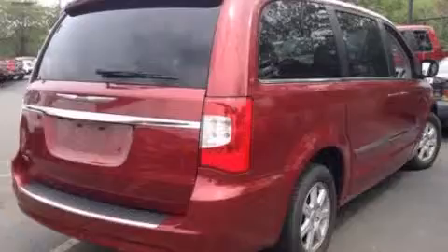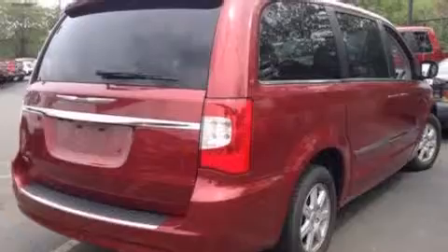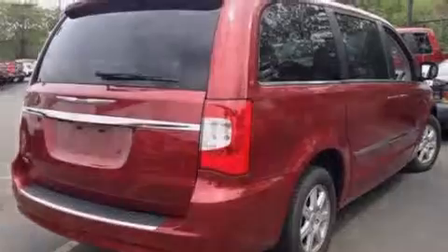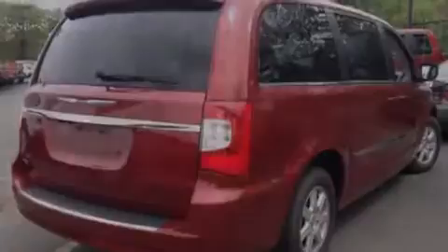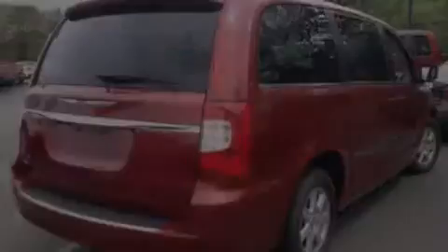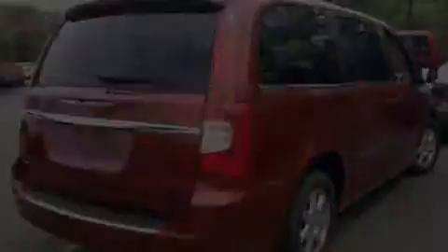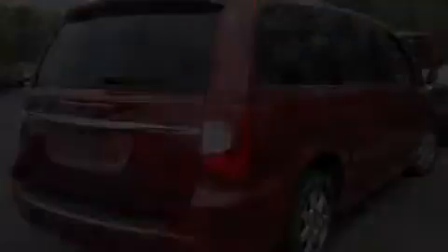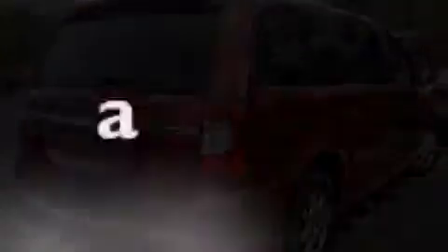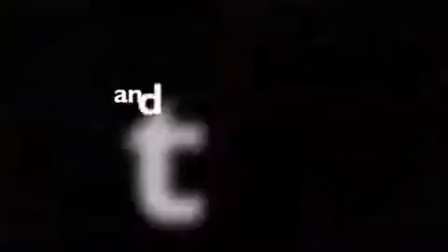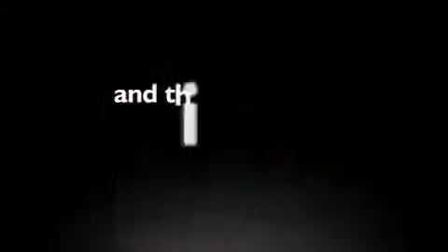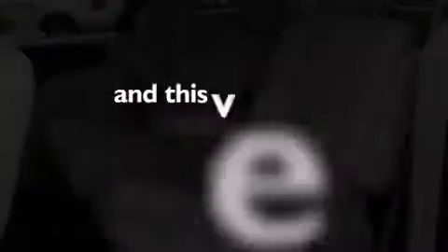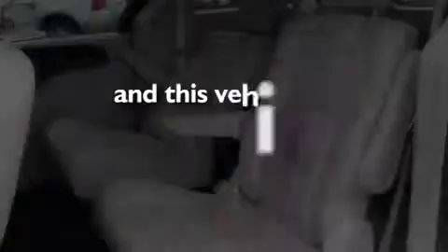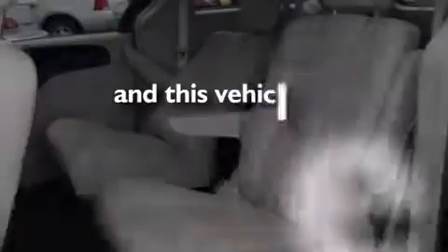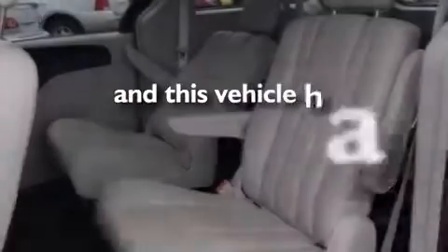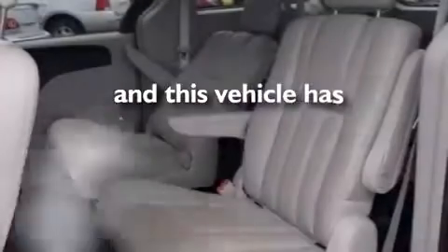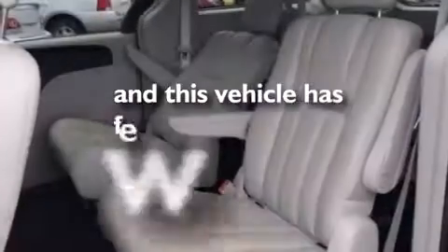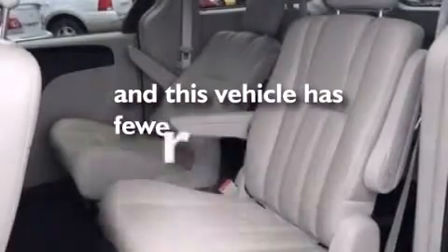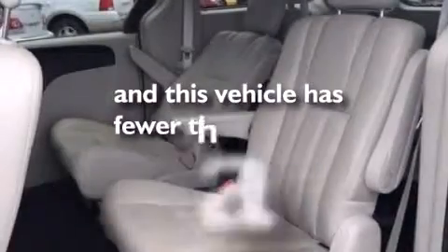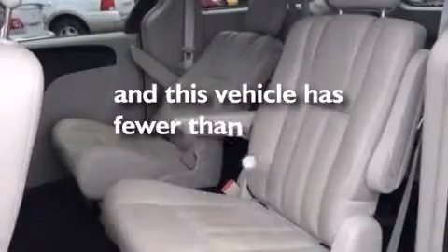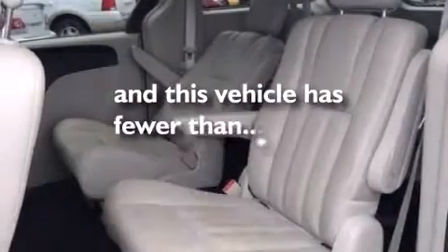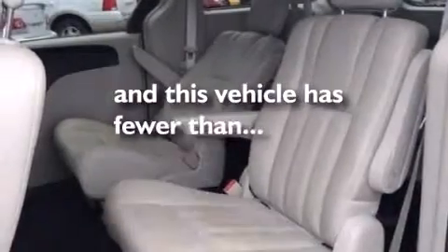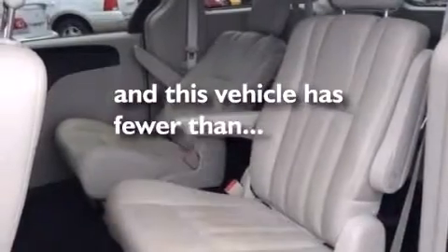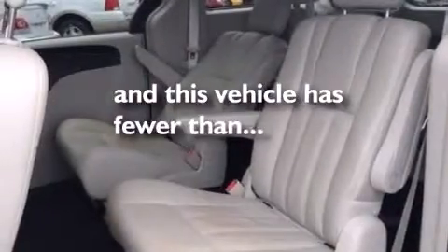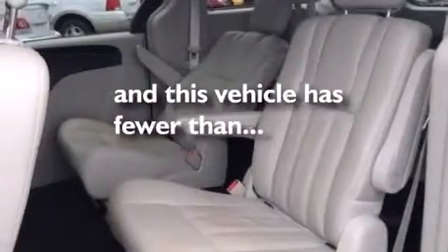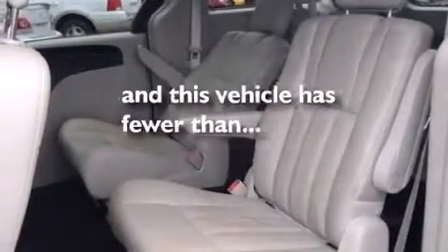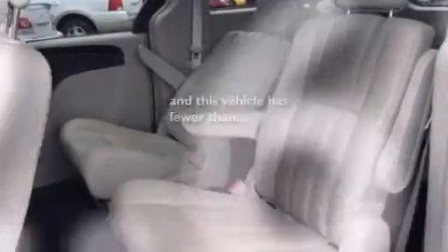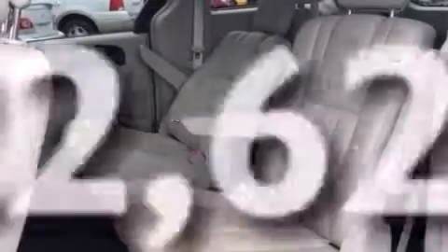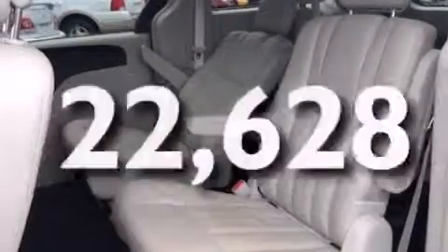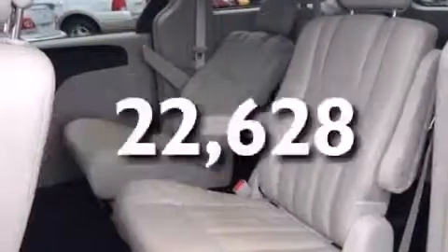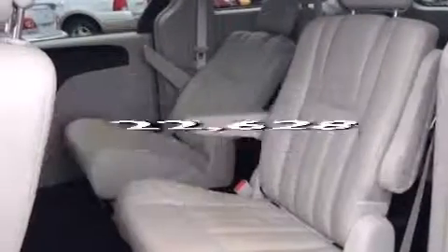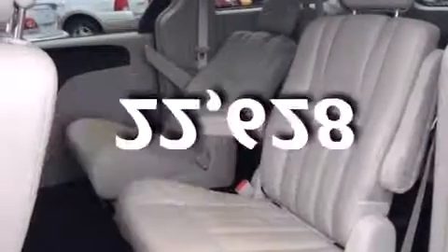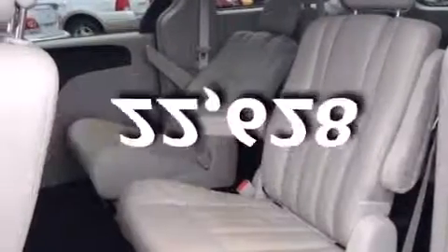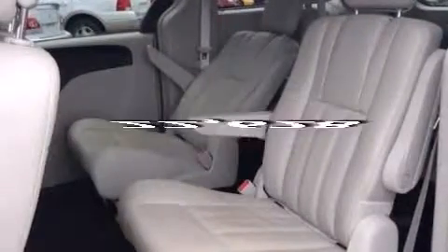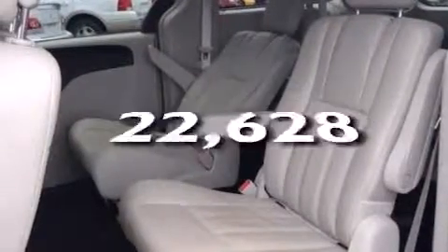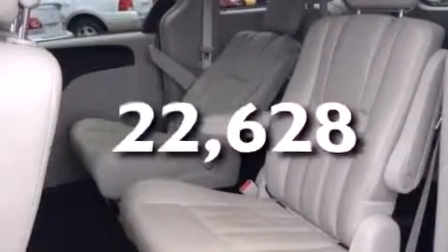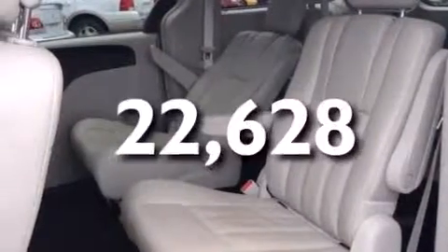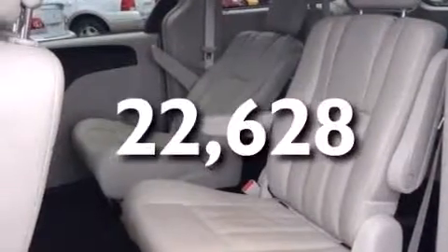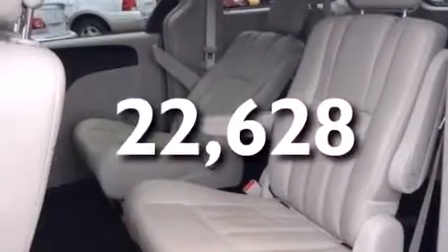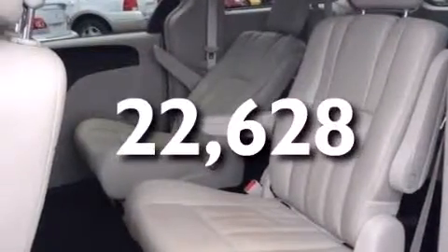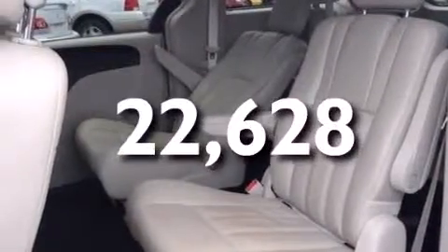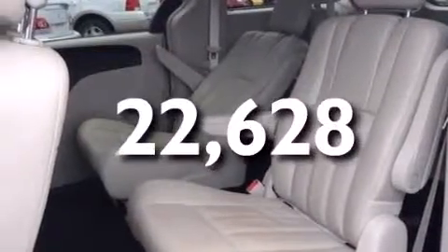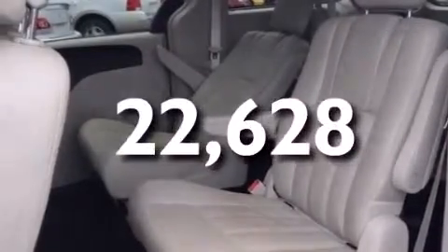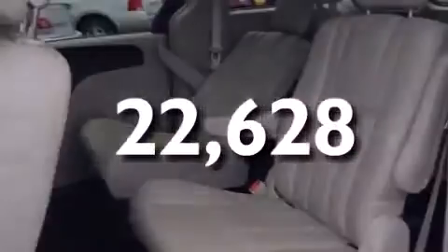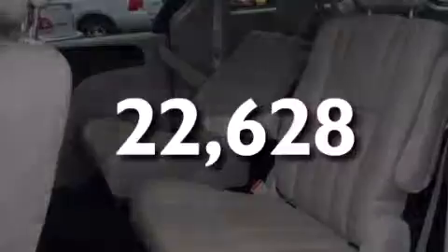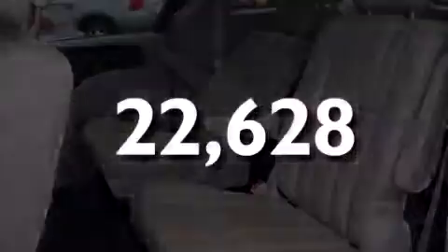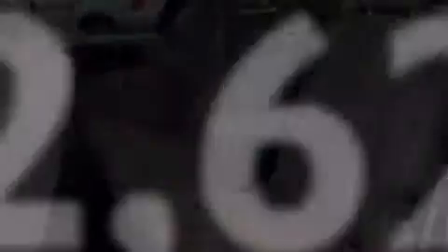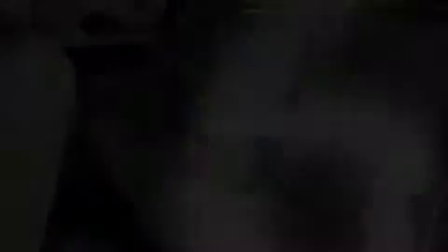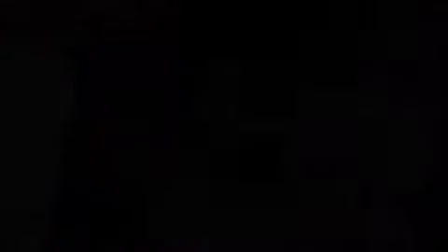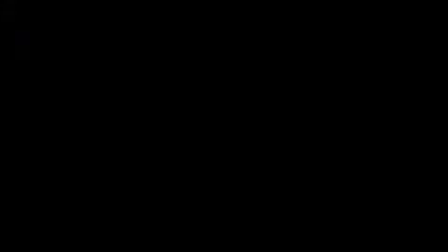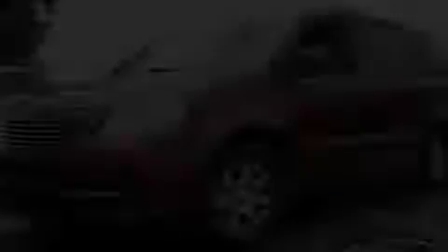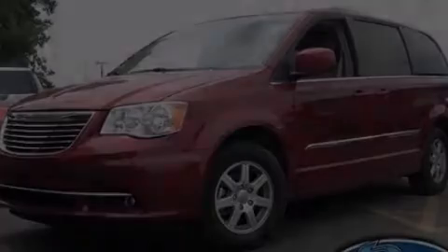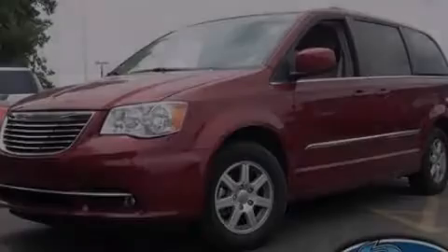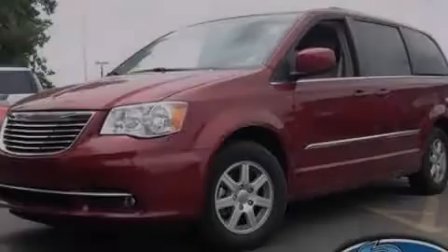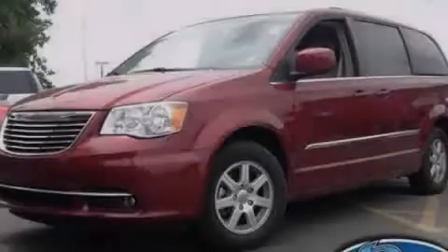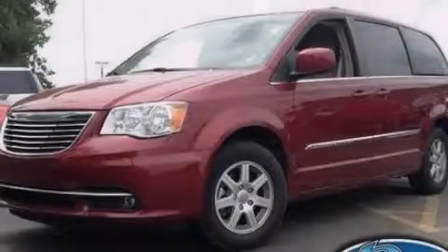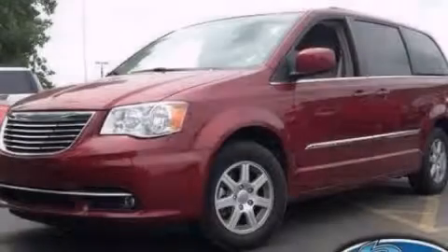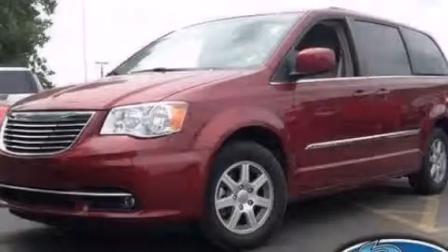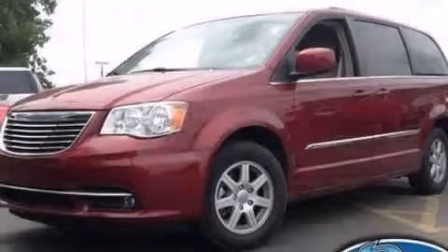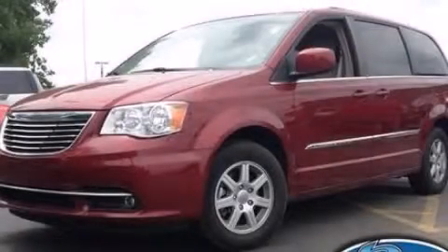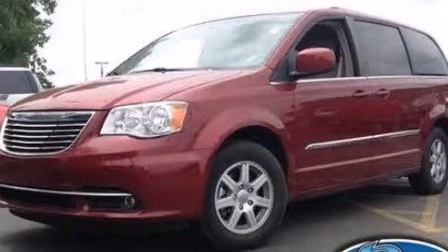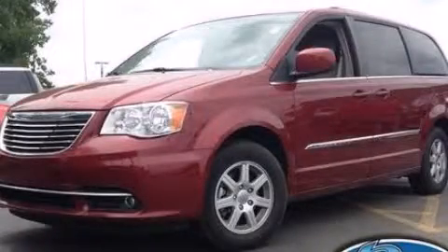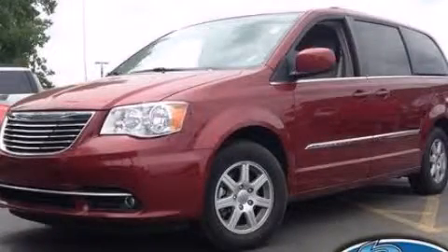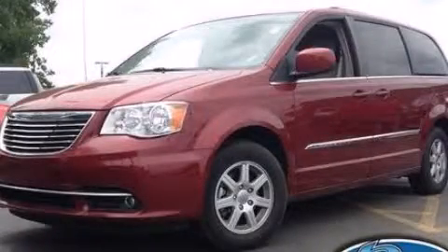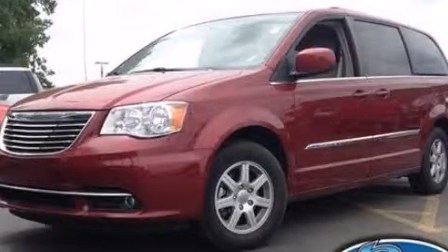This vehicle has fewer than 23,000 miles on the odometer. We invite you to contact us today to learn more about this vehicle.